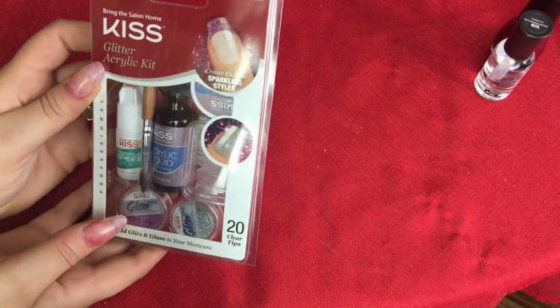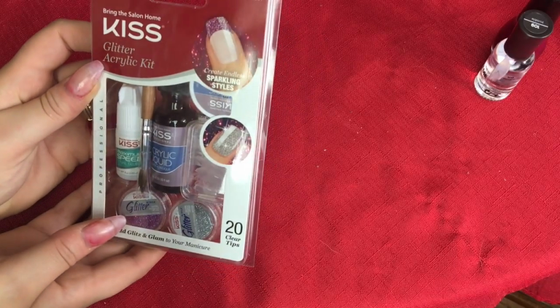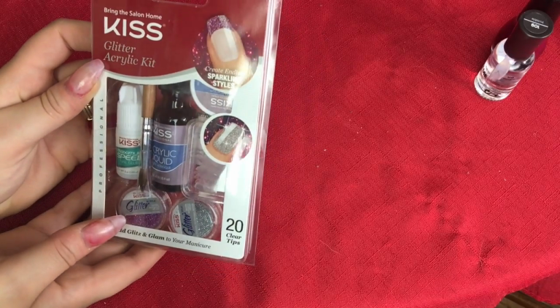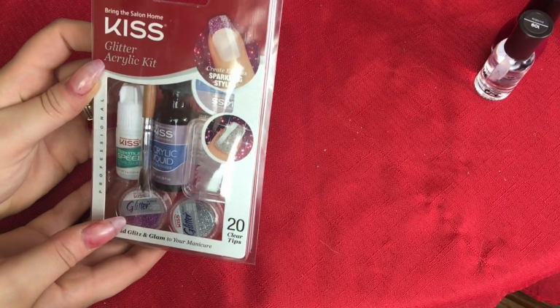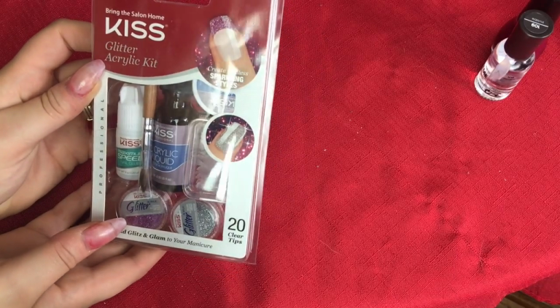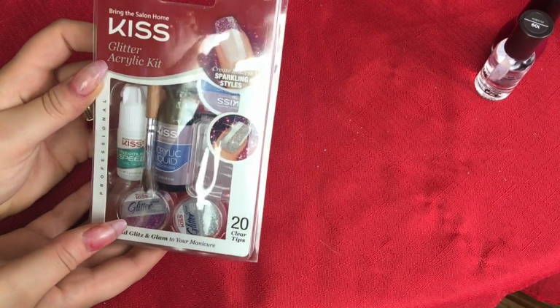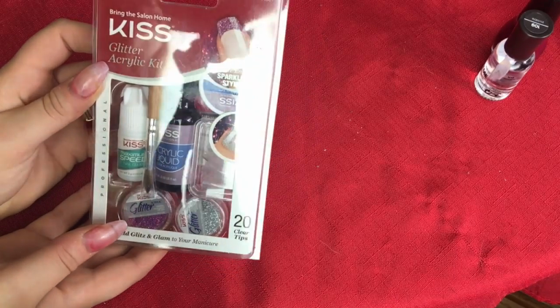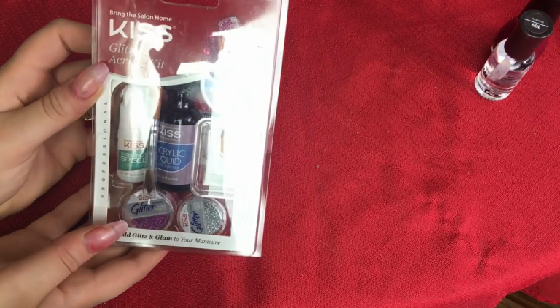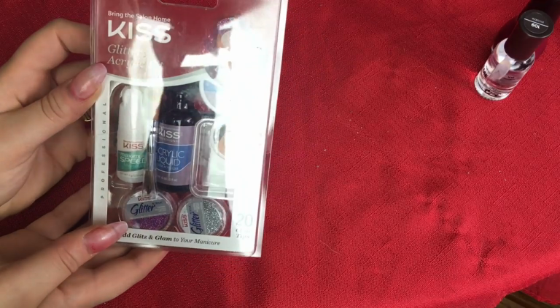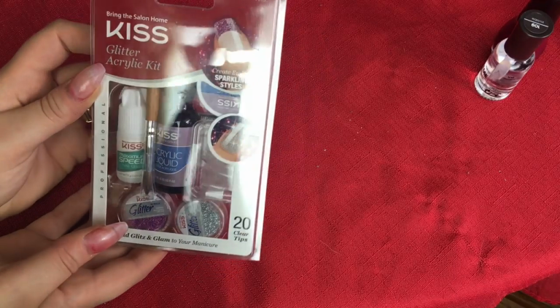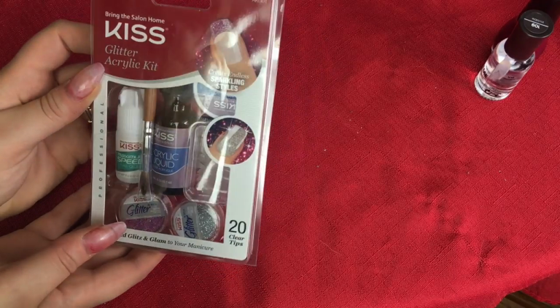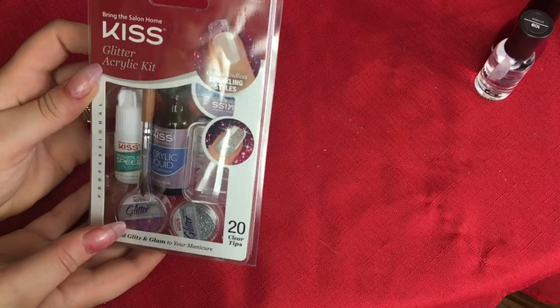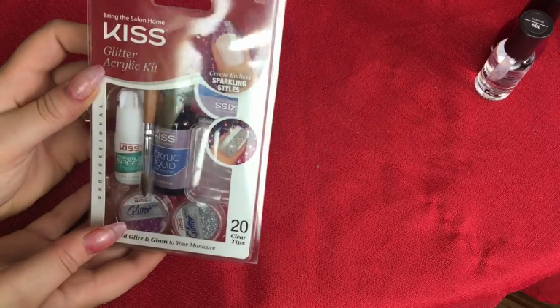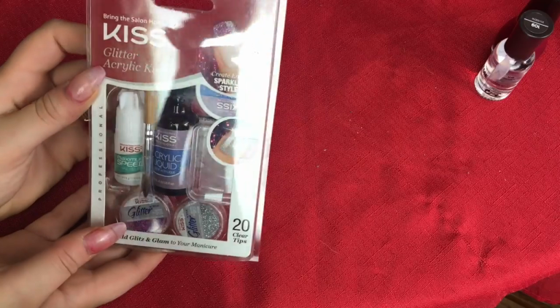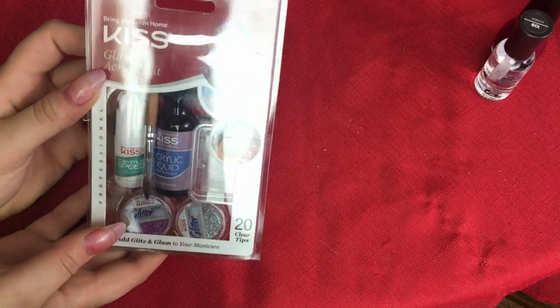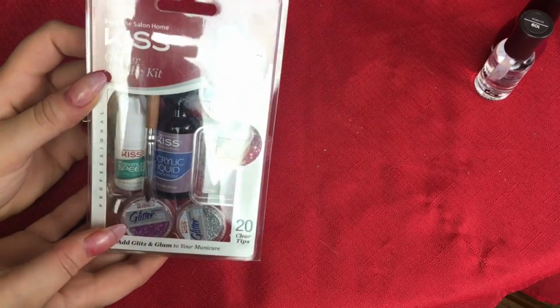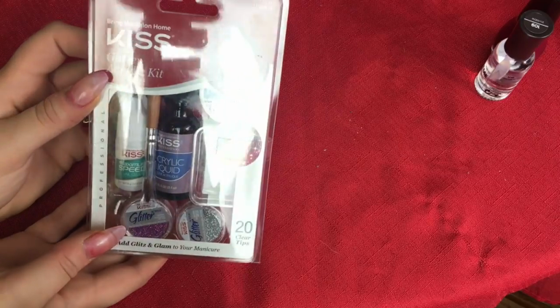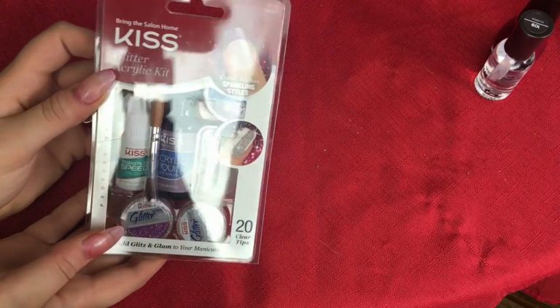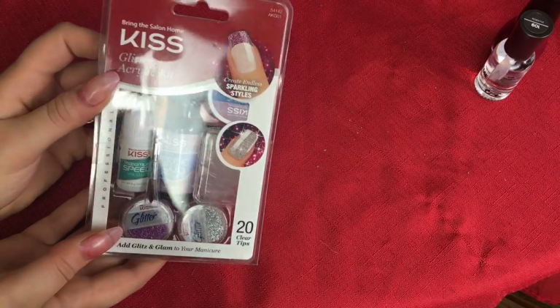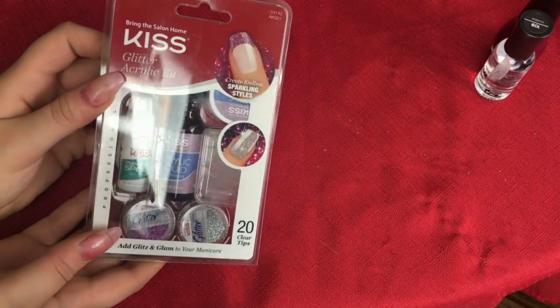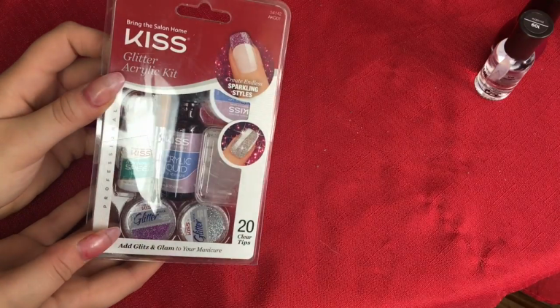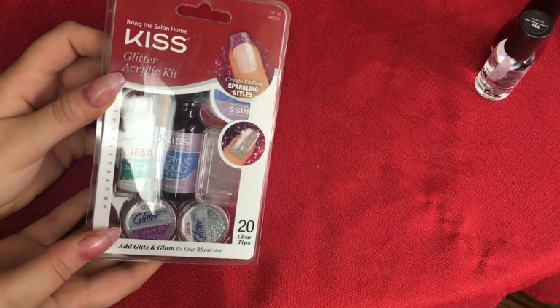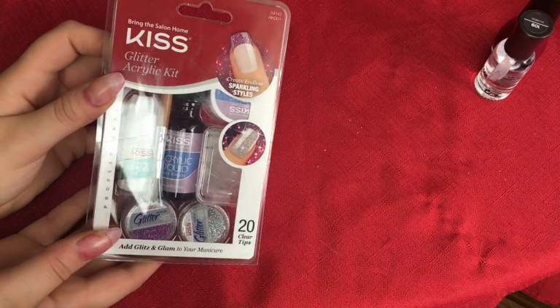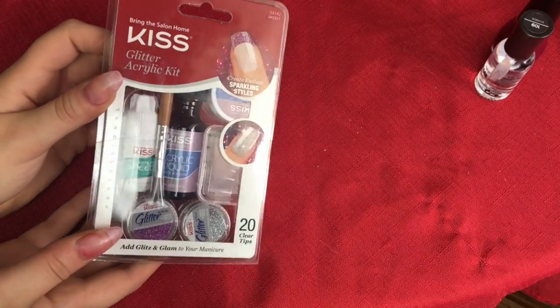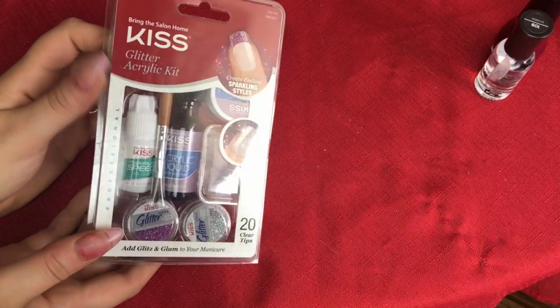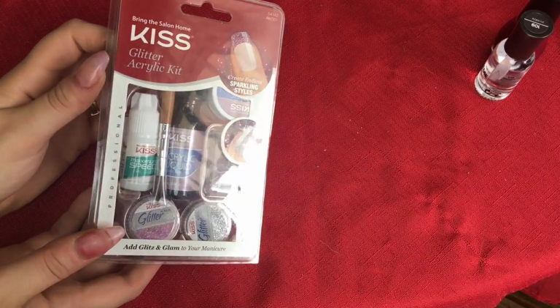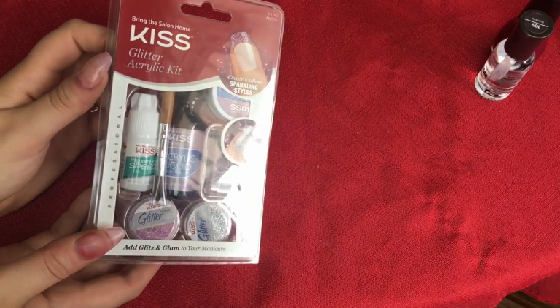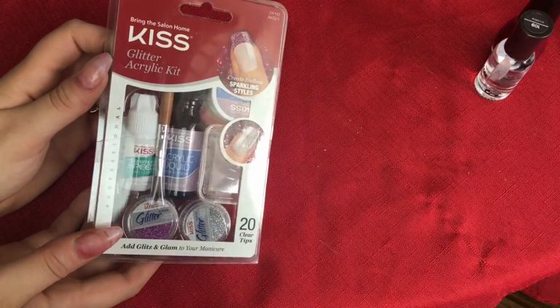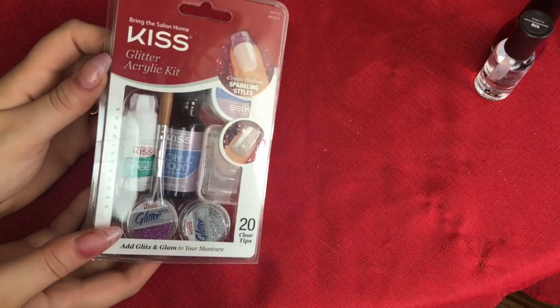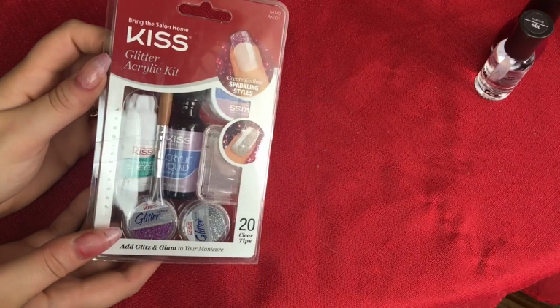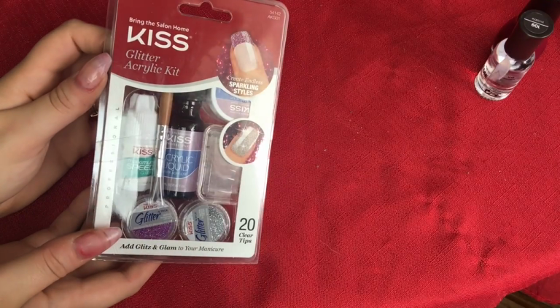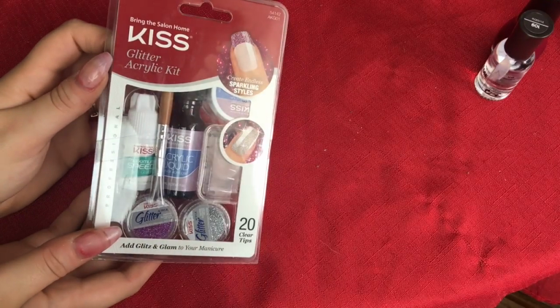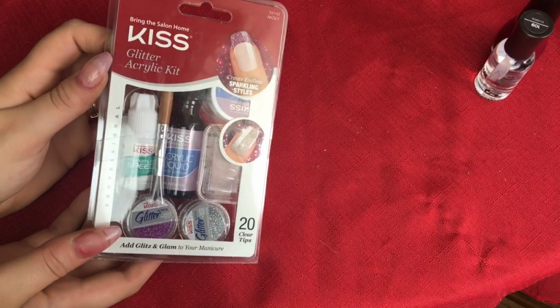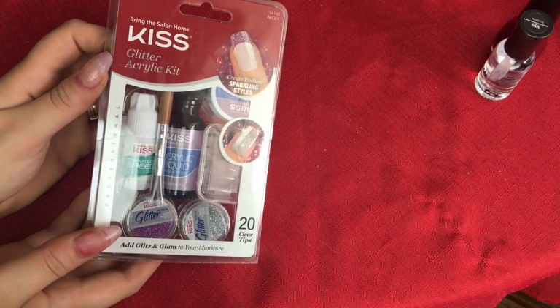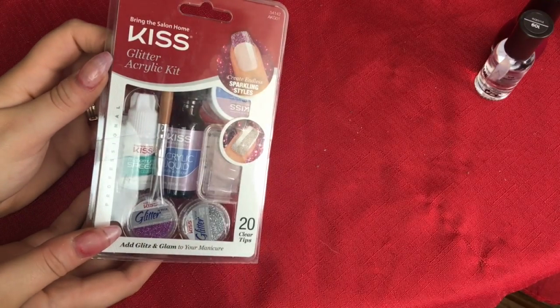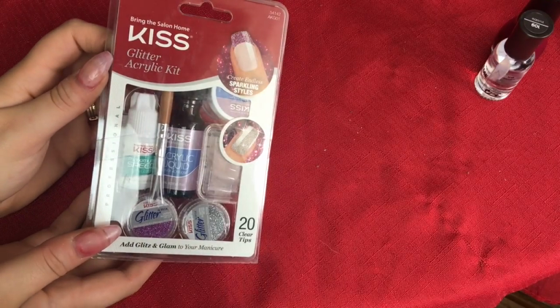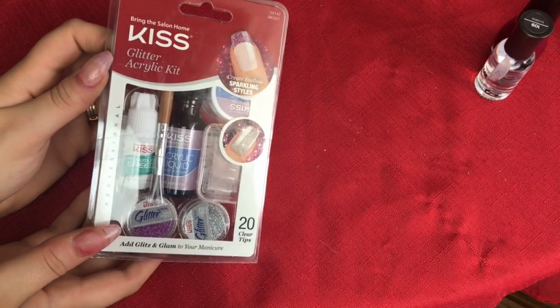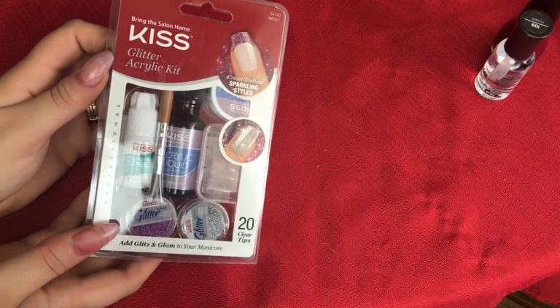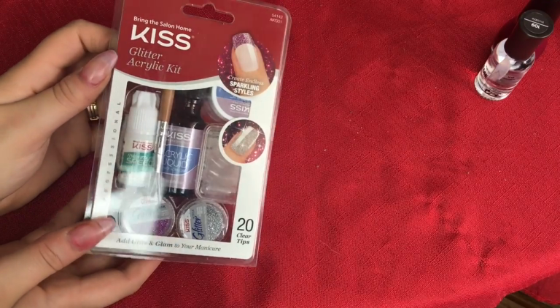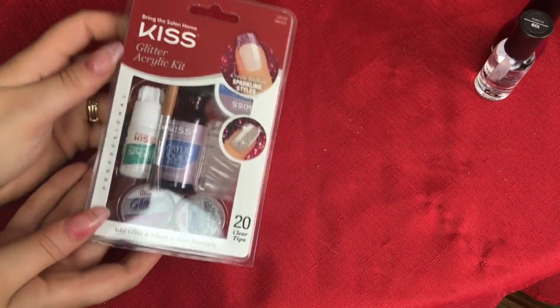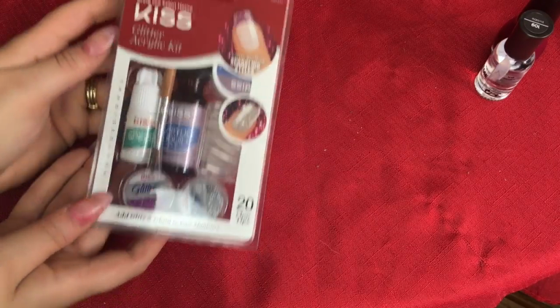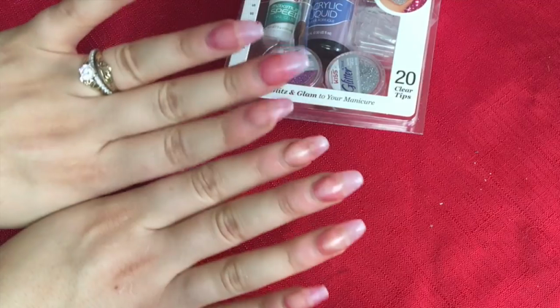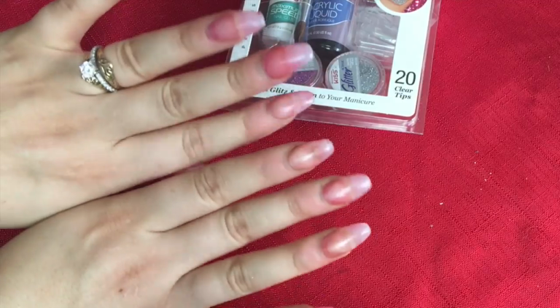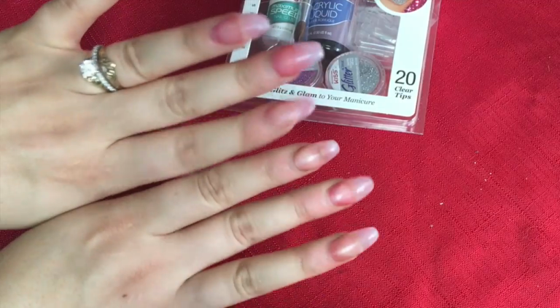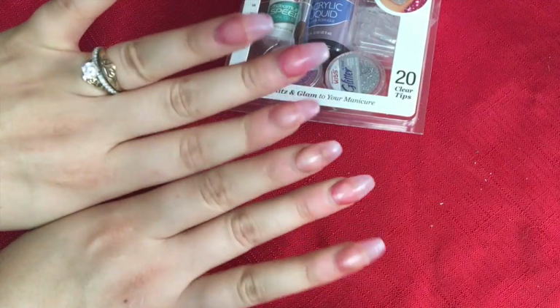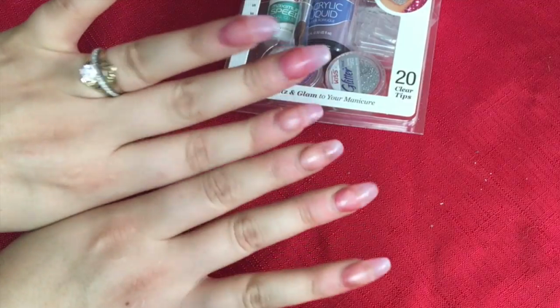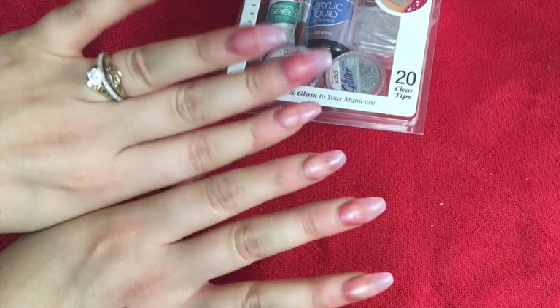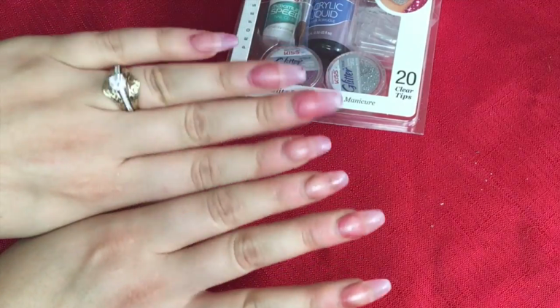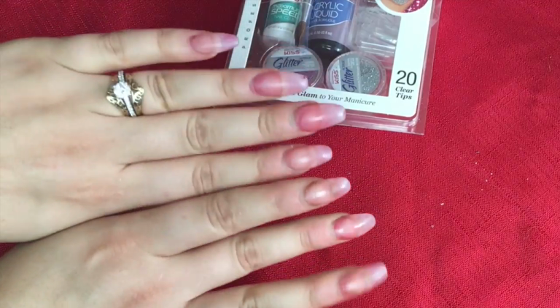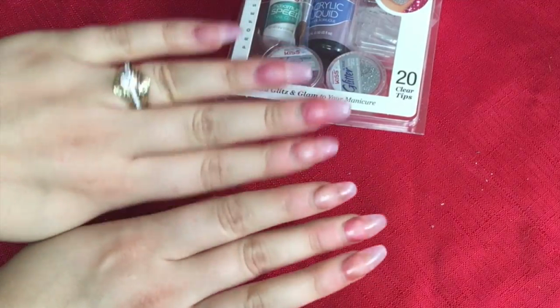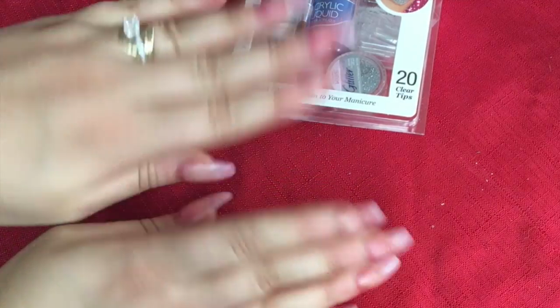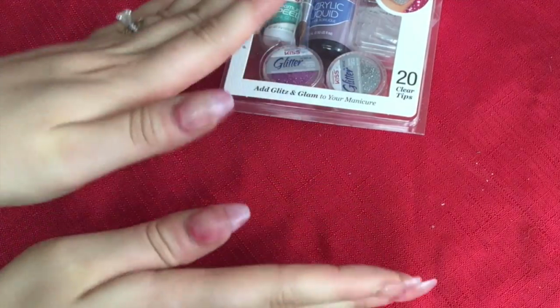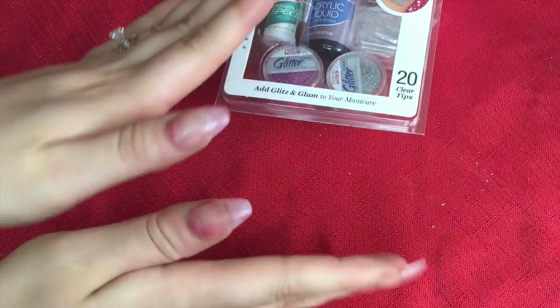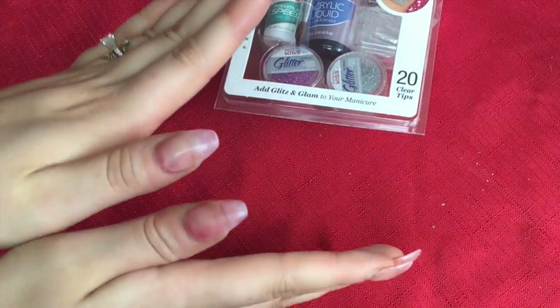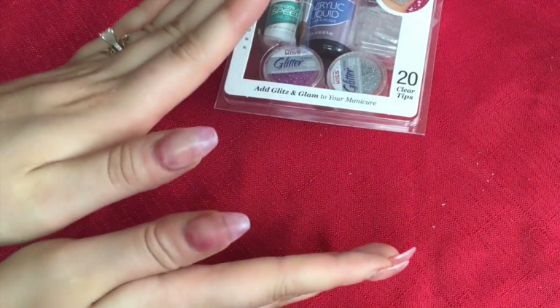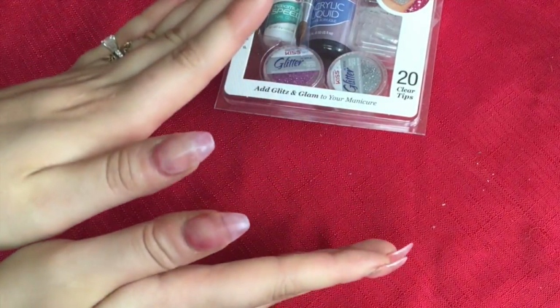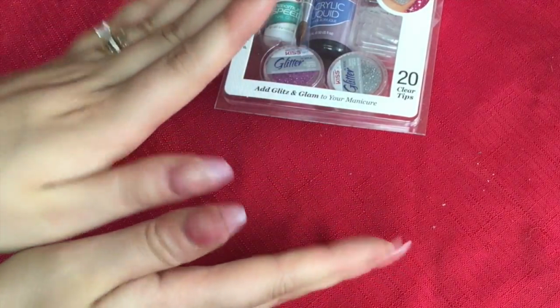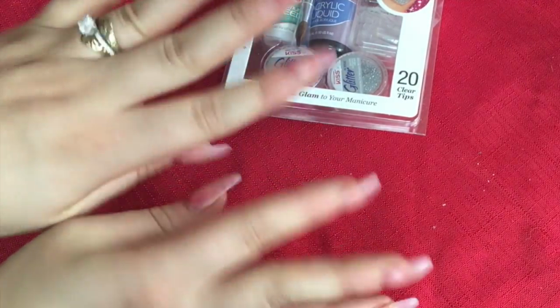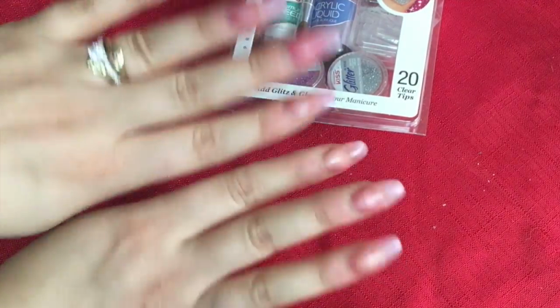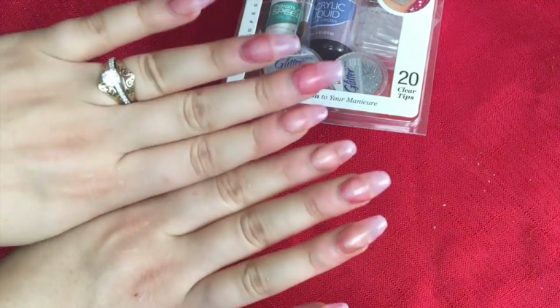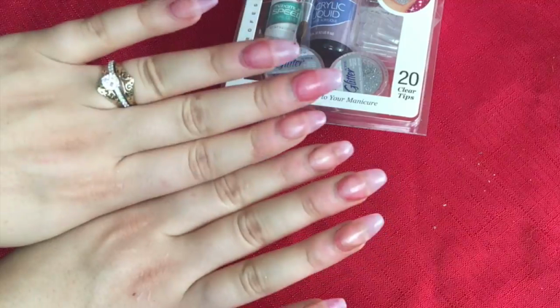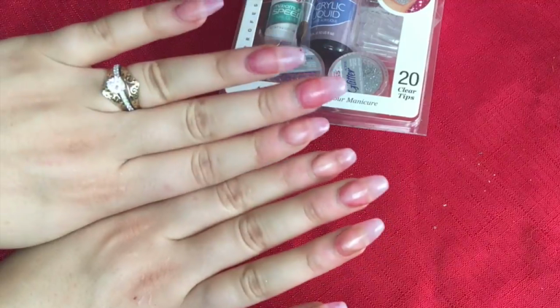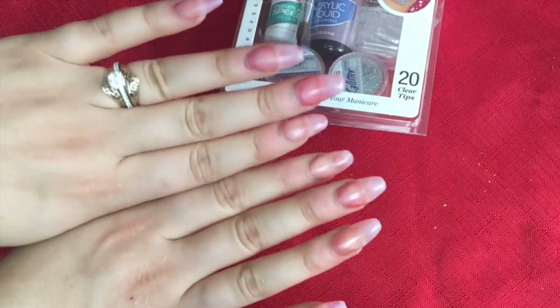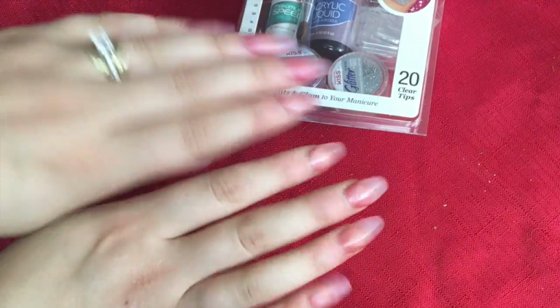I'm just going to be using this Kiss acrylic kit. You can use any one of them — it doesn't have to be the one with glitter in it. I just got the one on sale, and you can see my nails before.